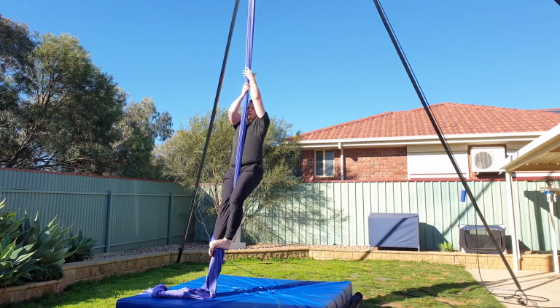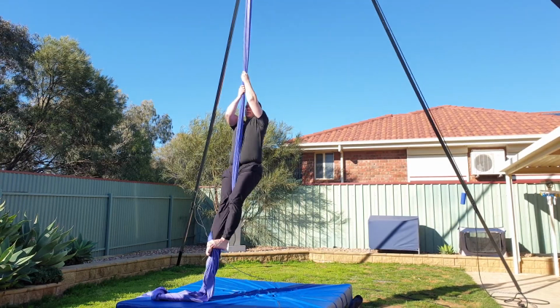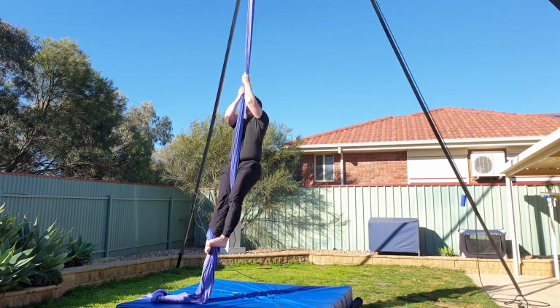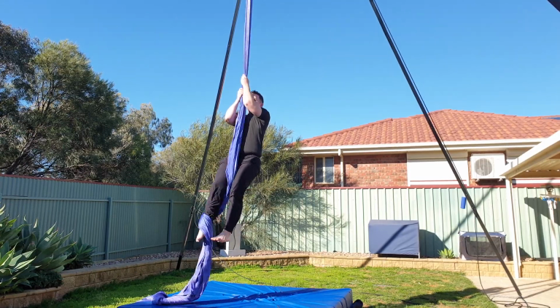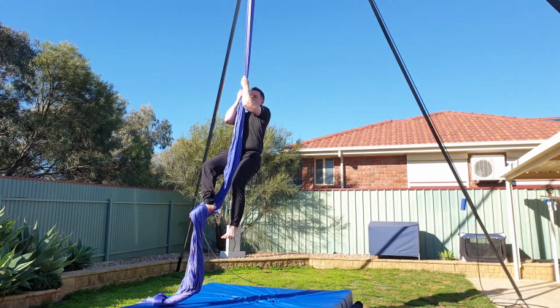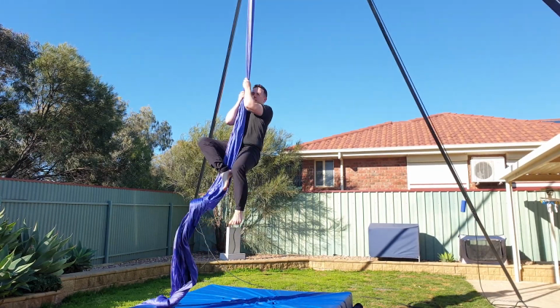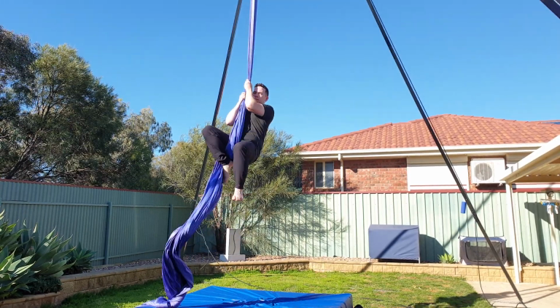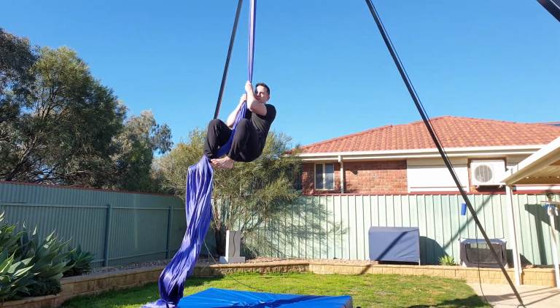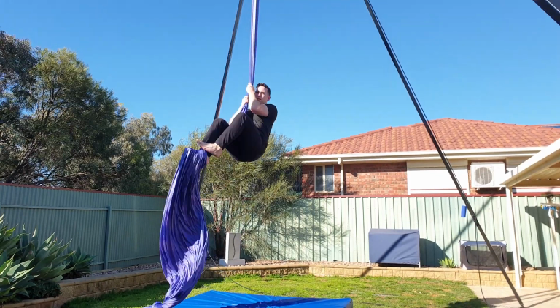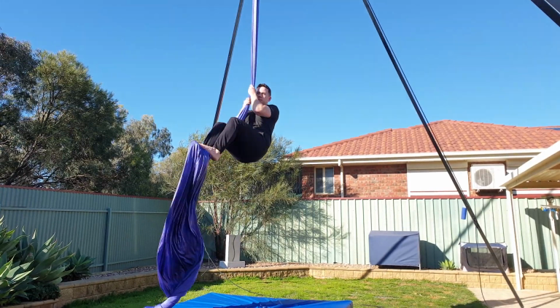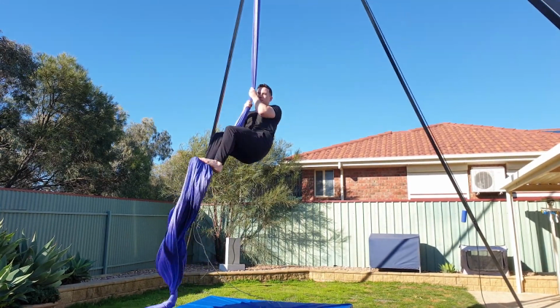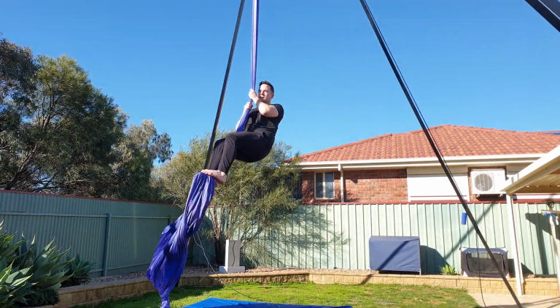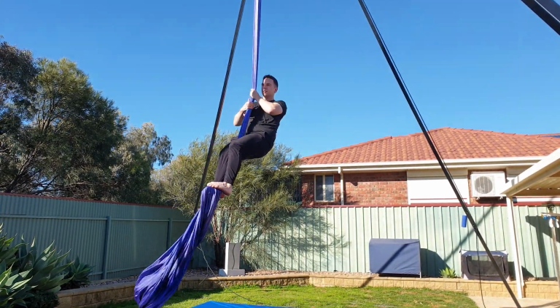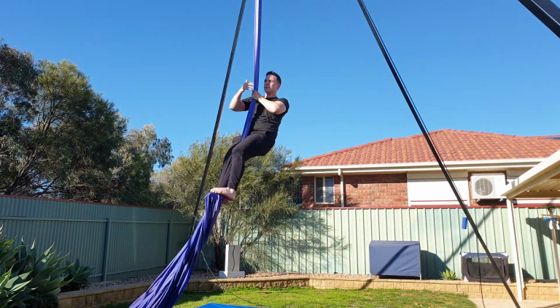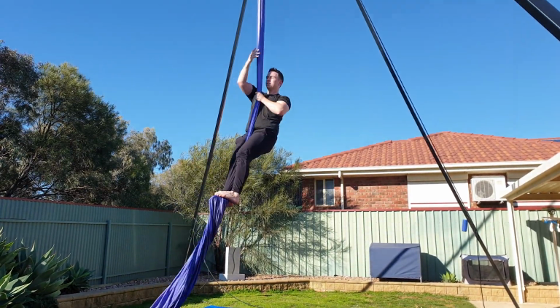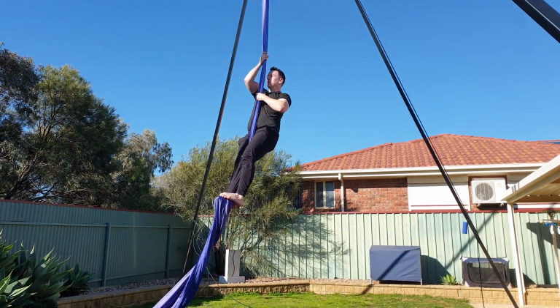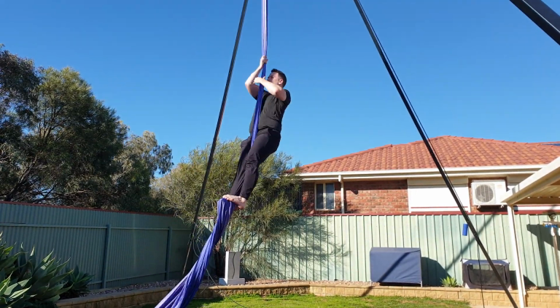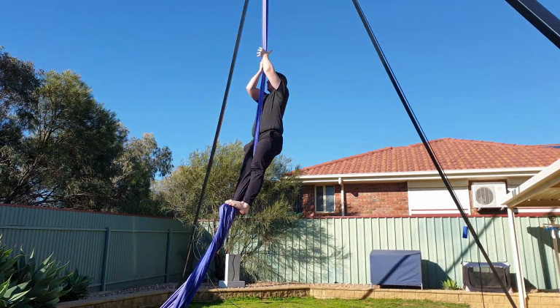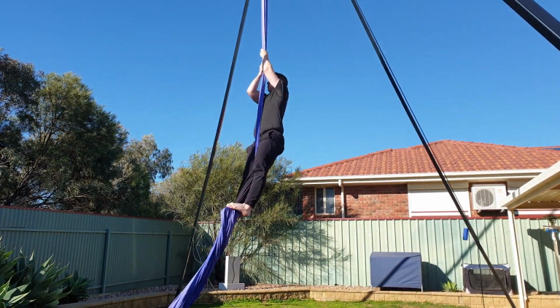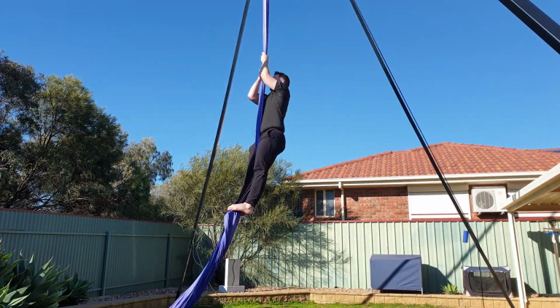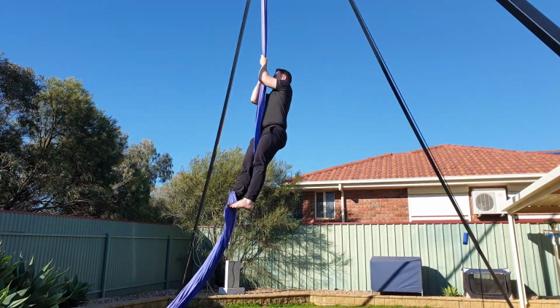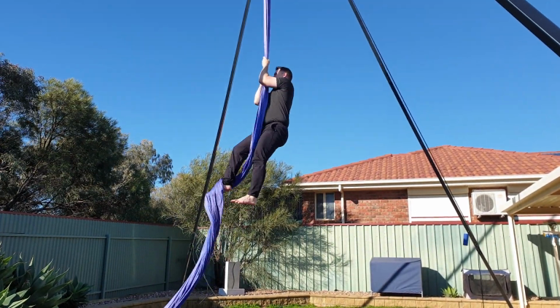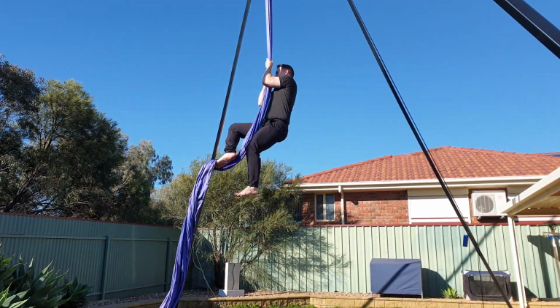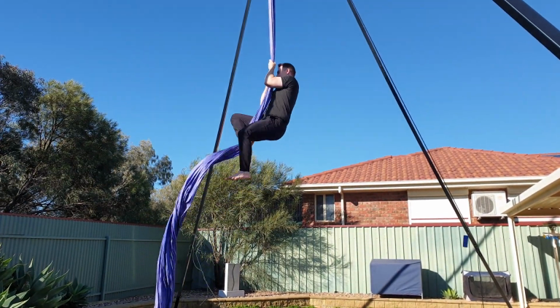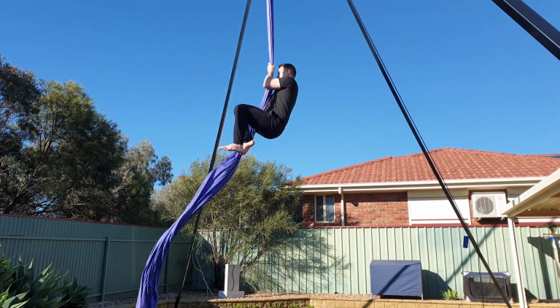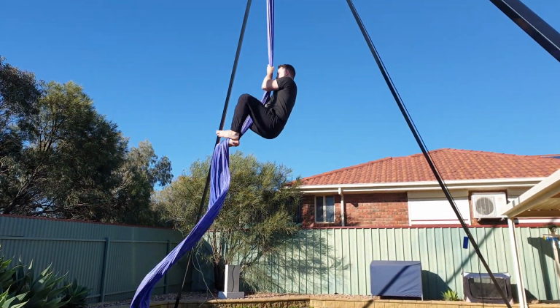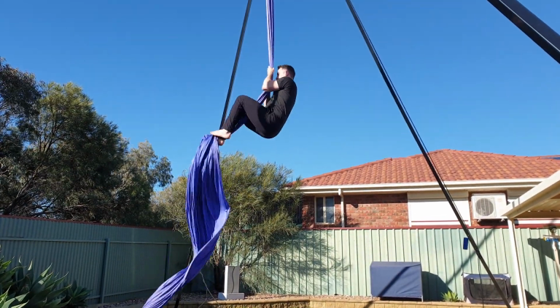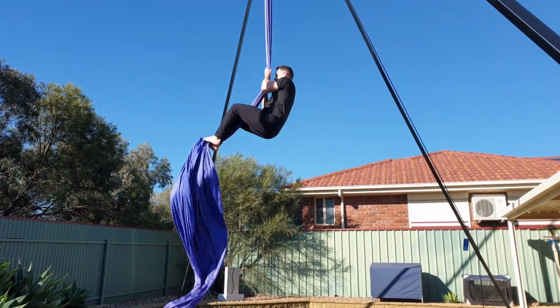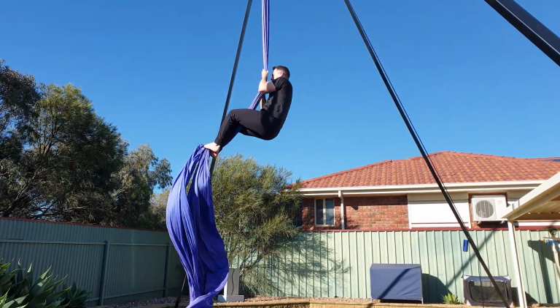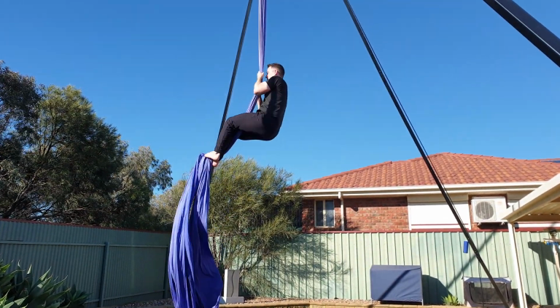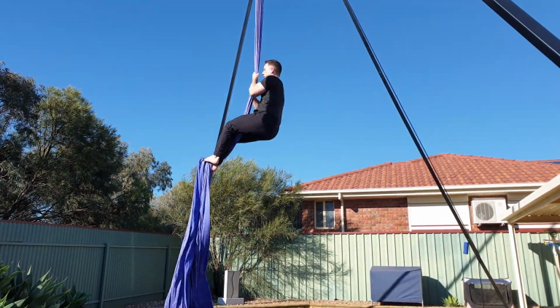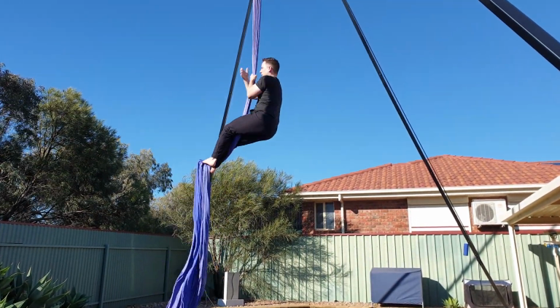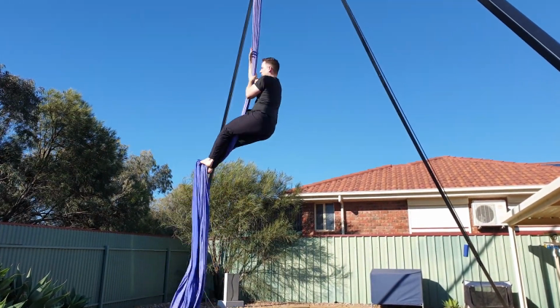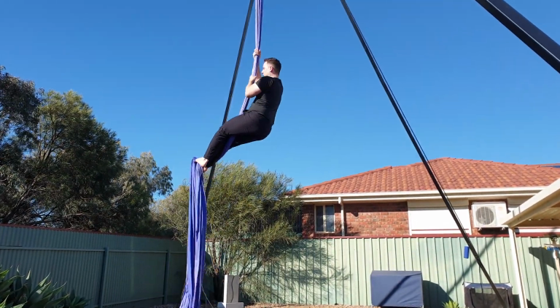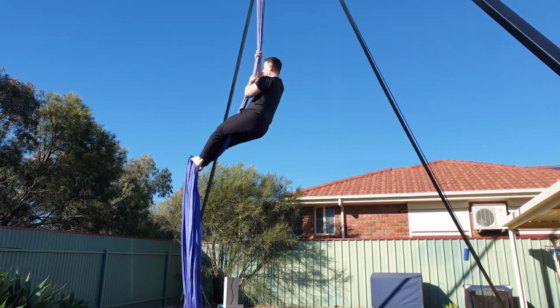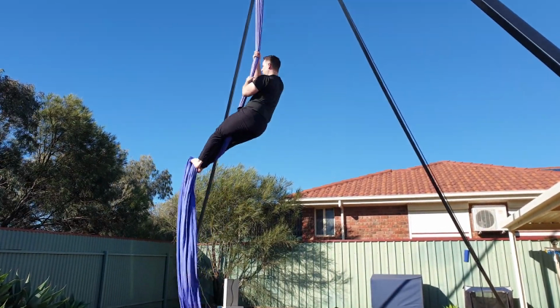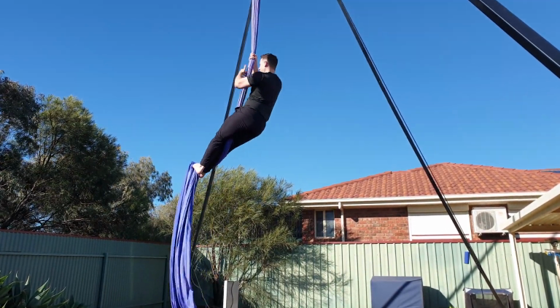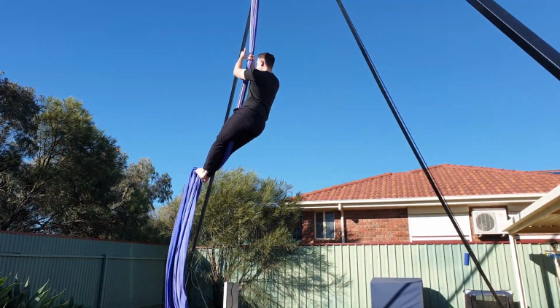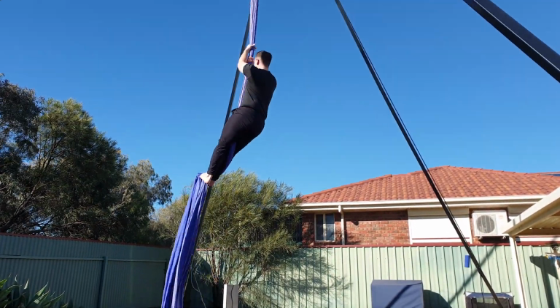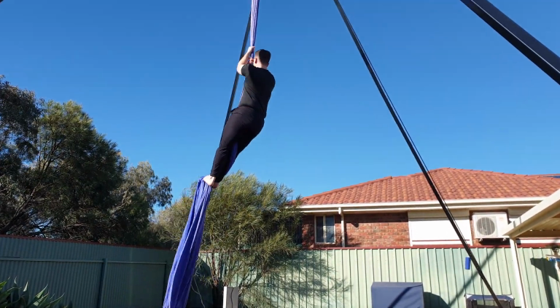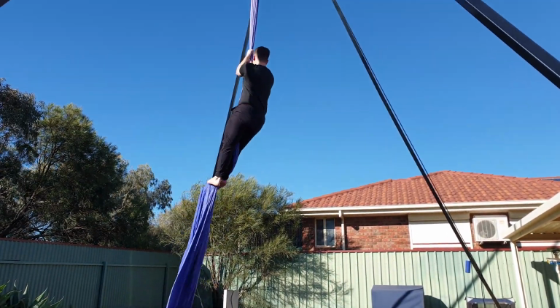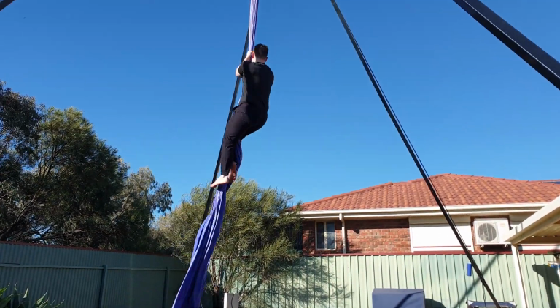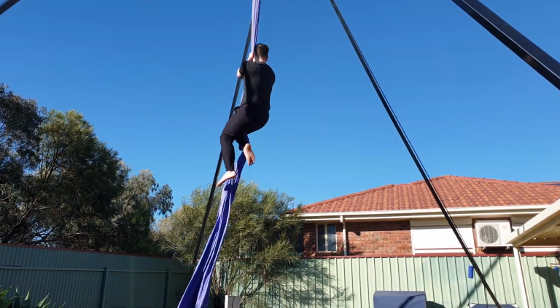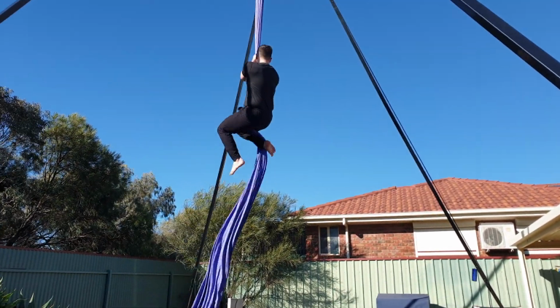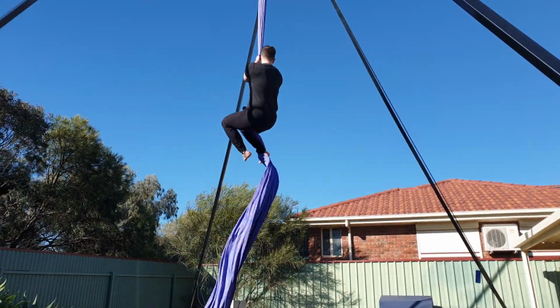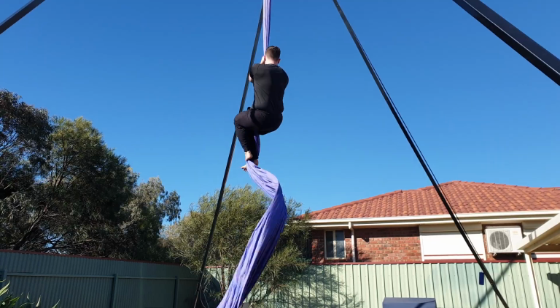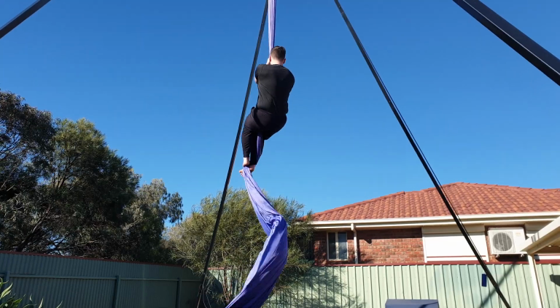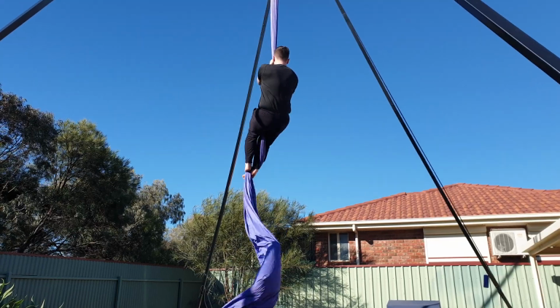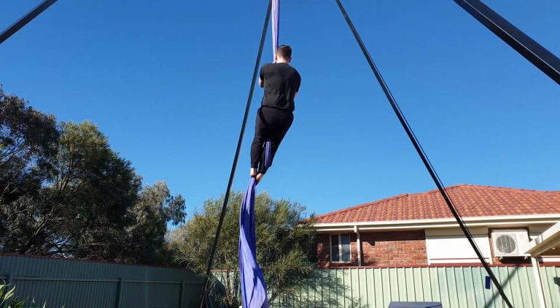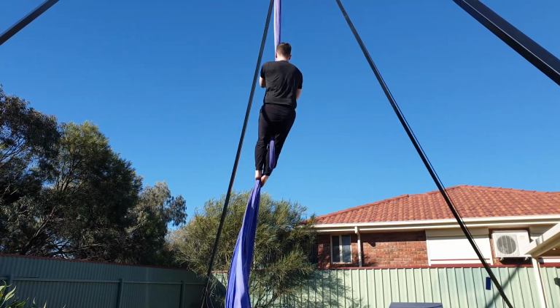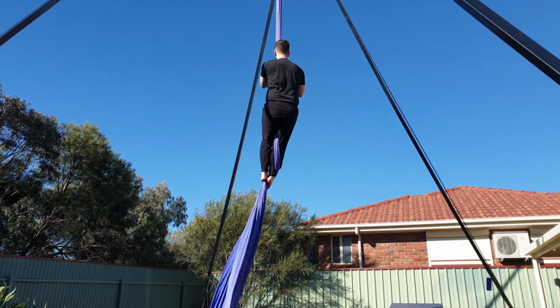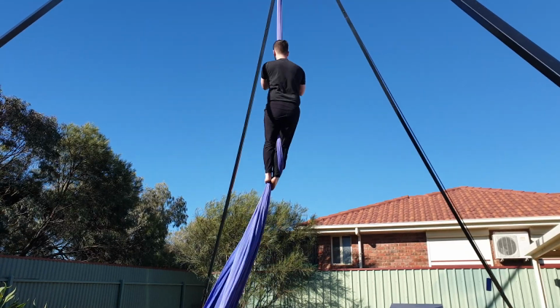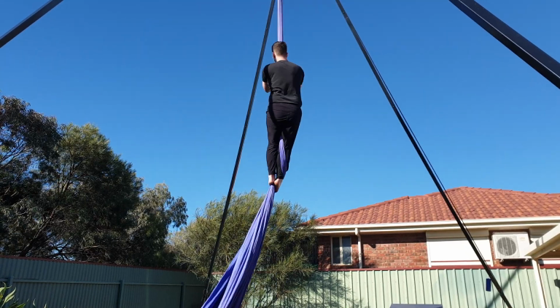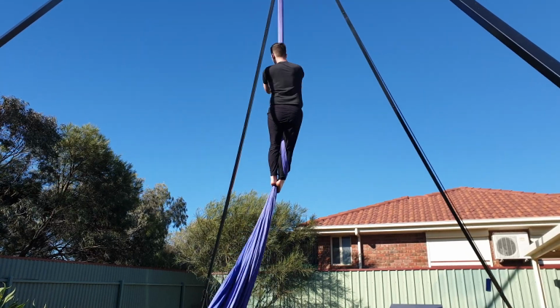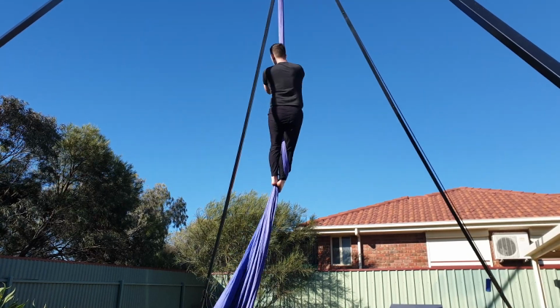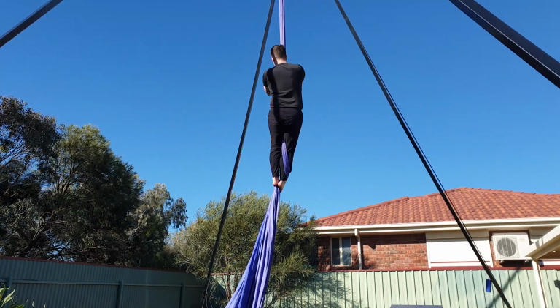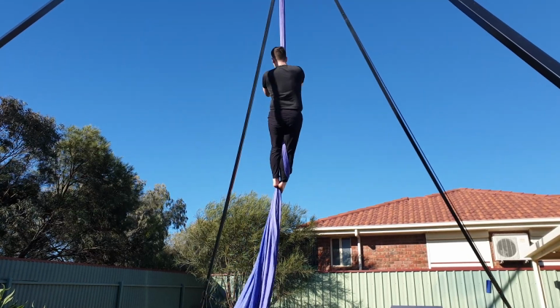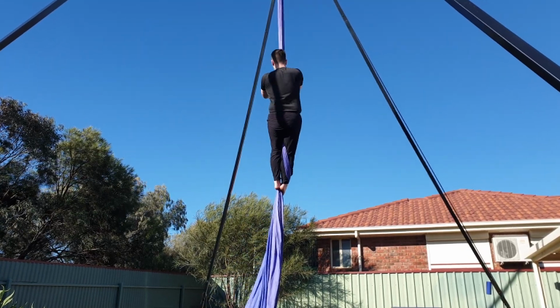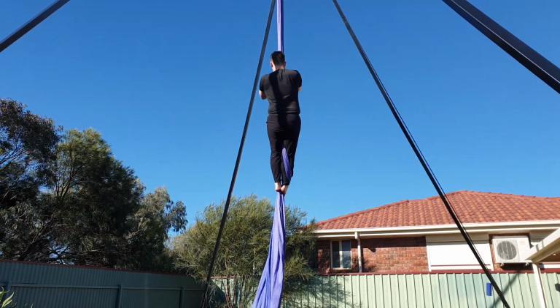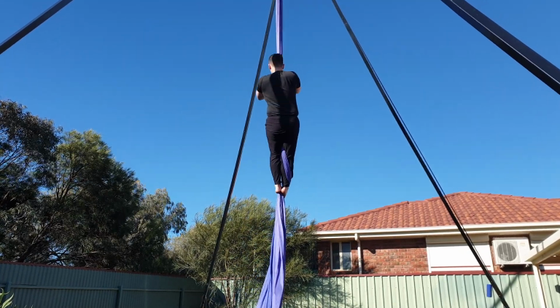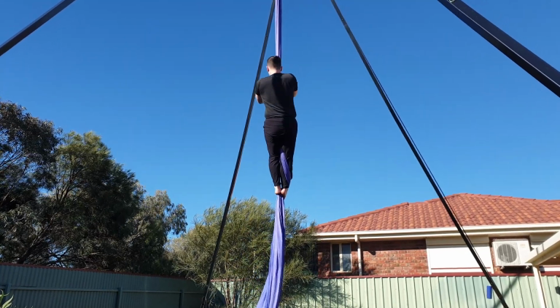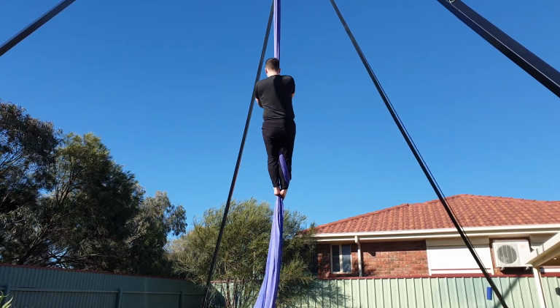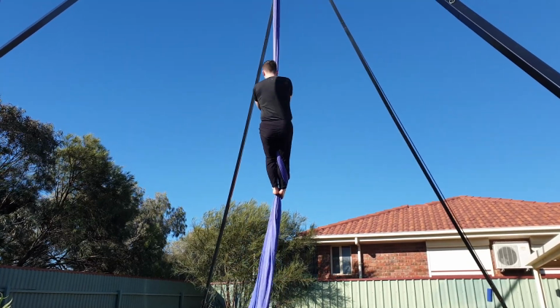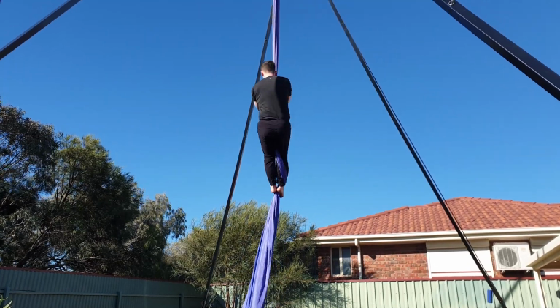Alright, let's get started and remember, you've got this. You need a fair amount of height for this drop, so make sure you're at least three meters up before inverting.